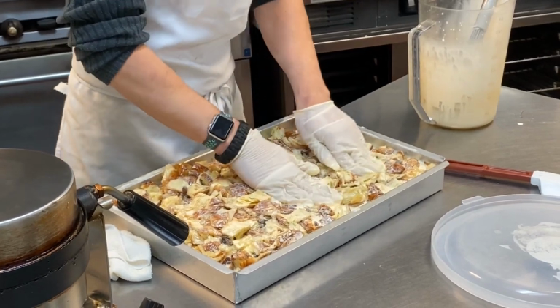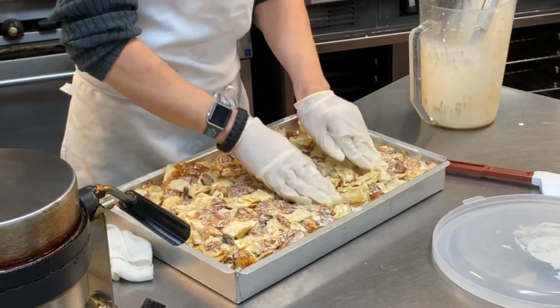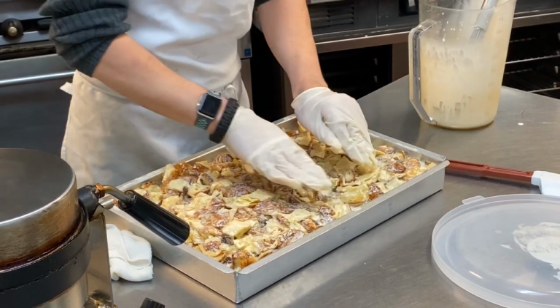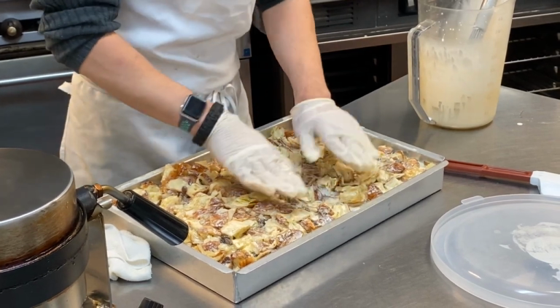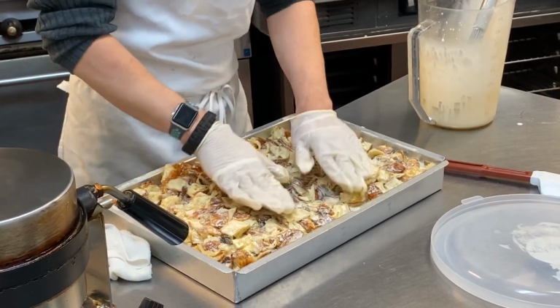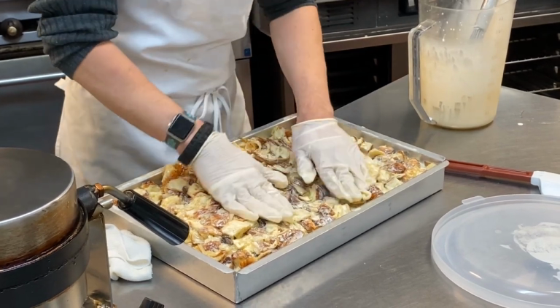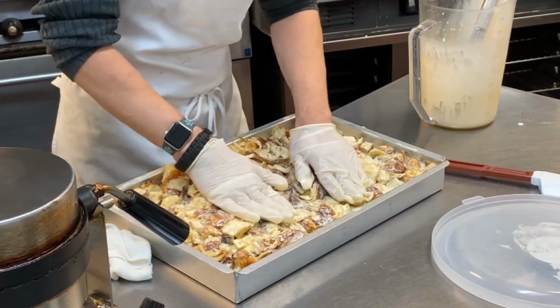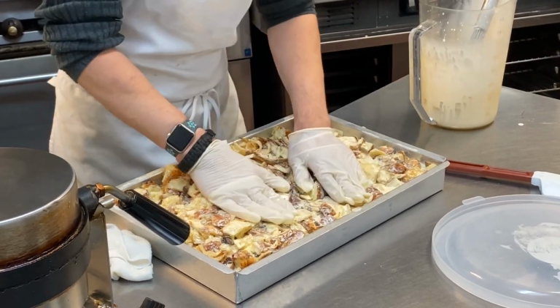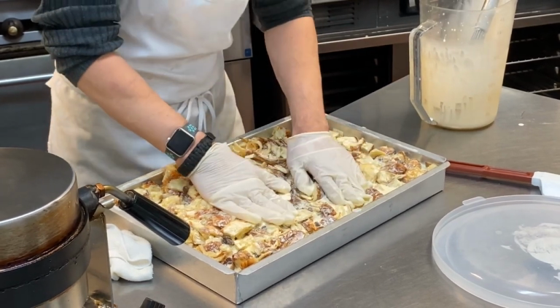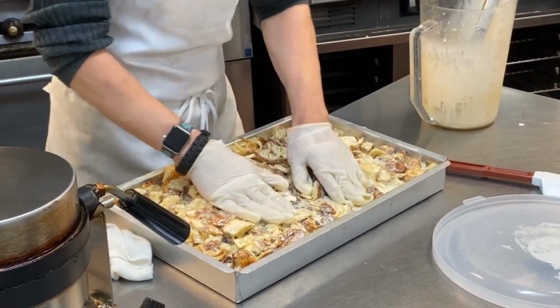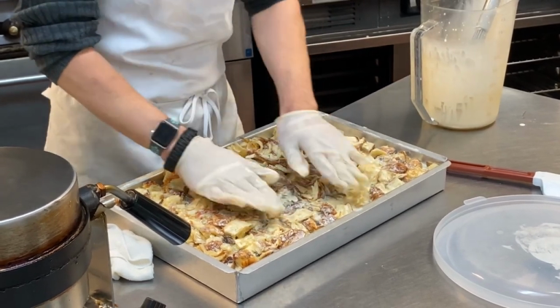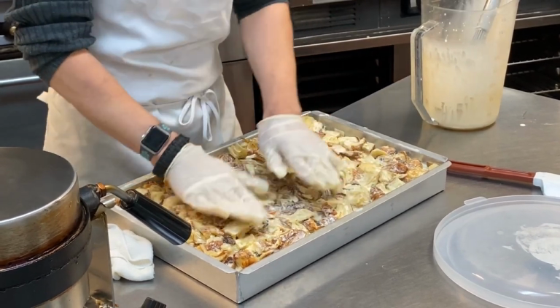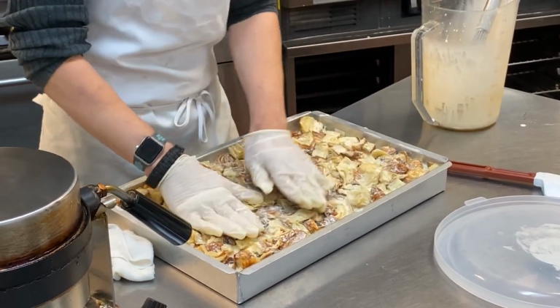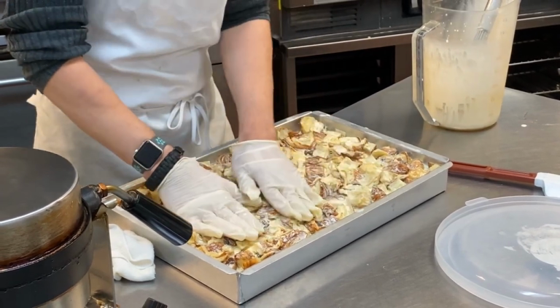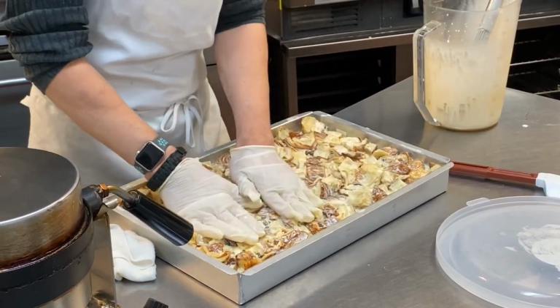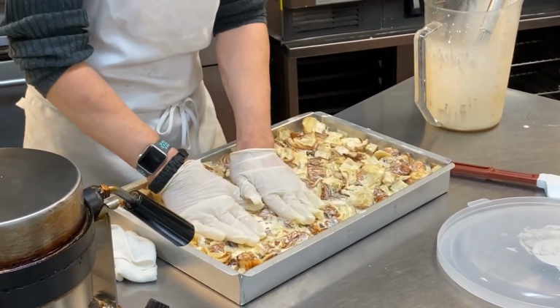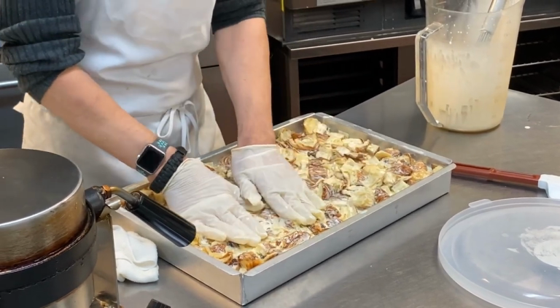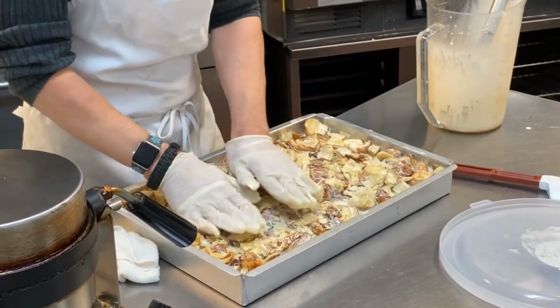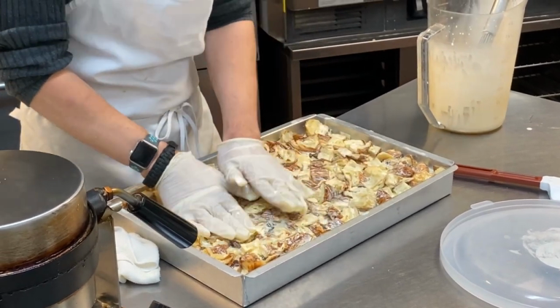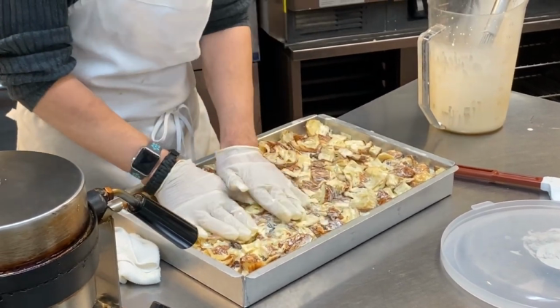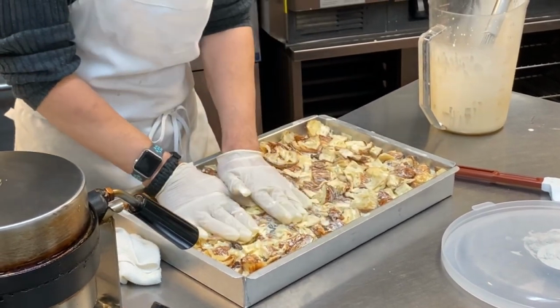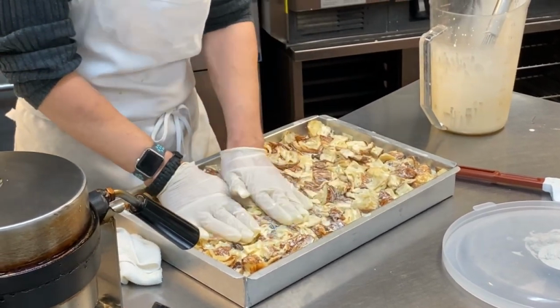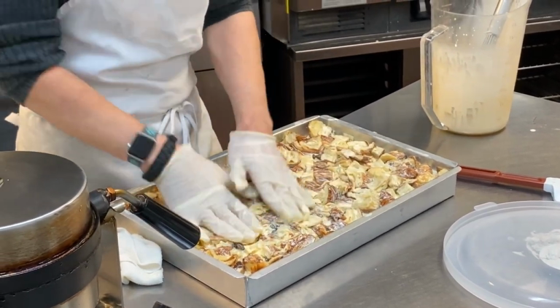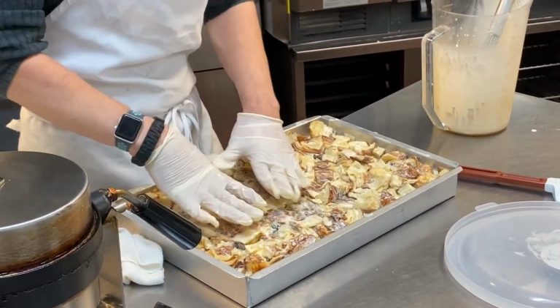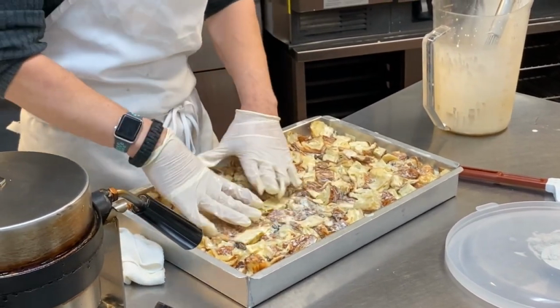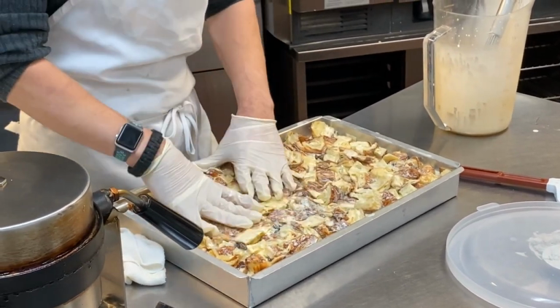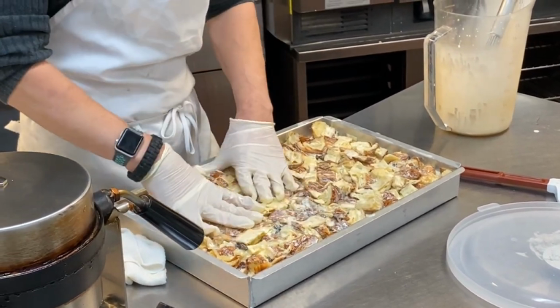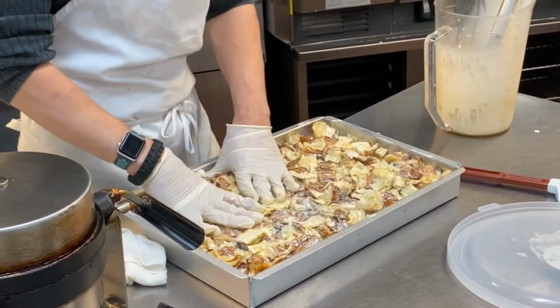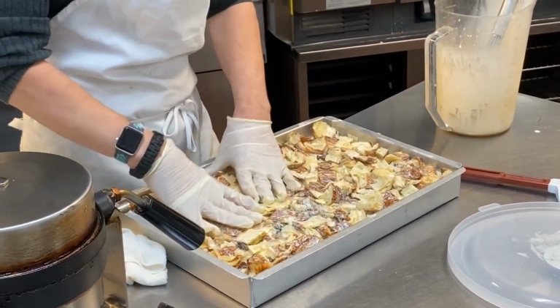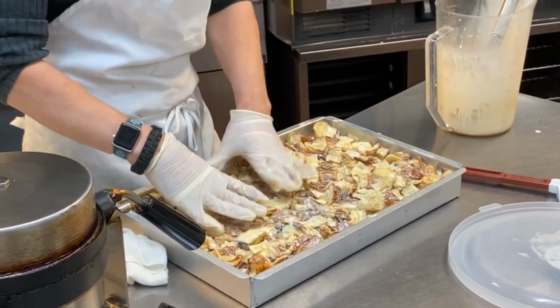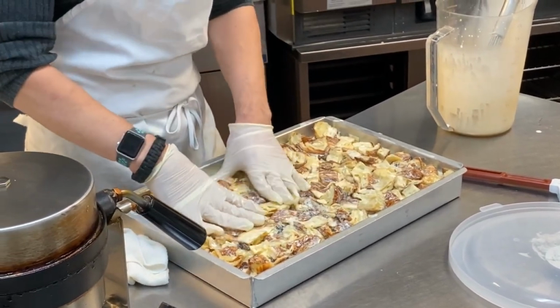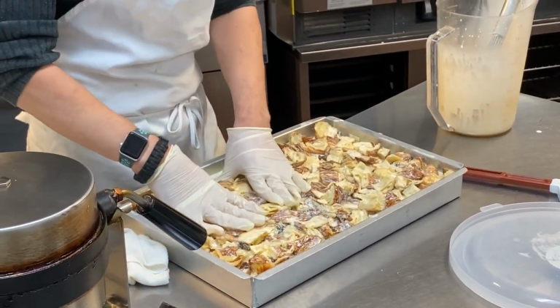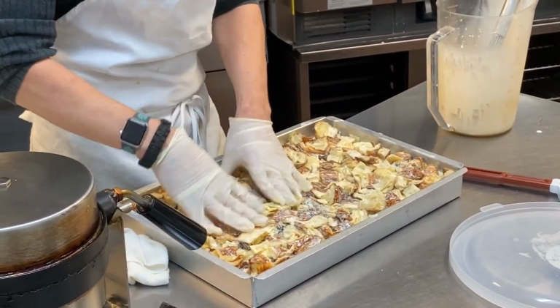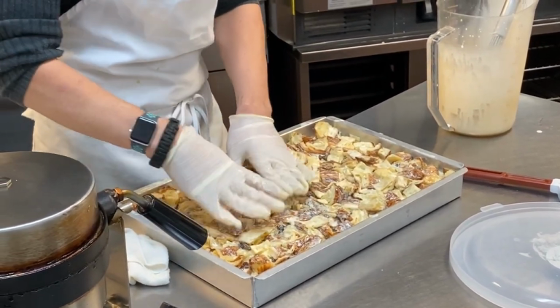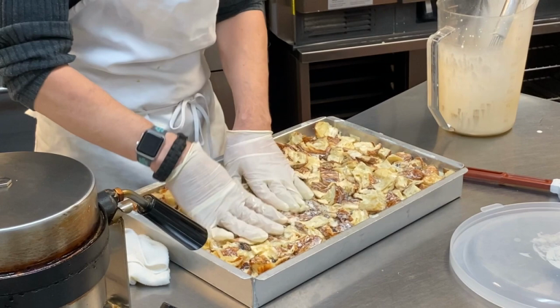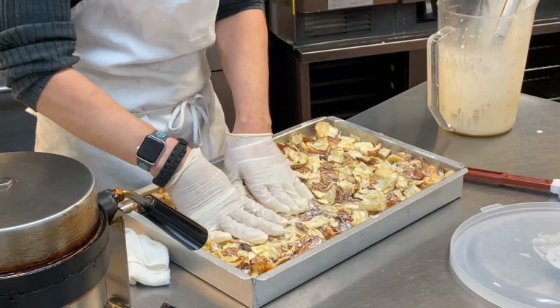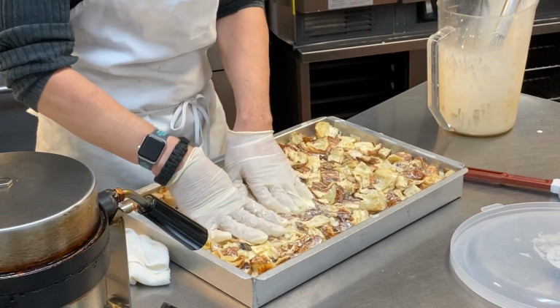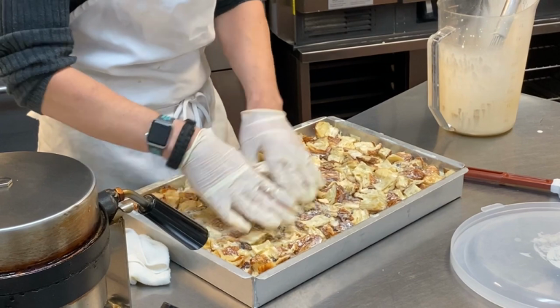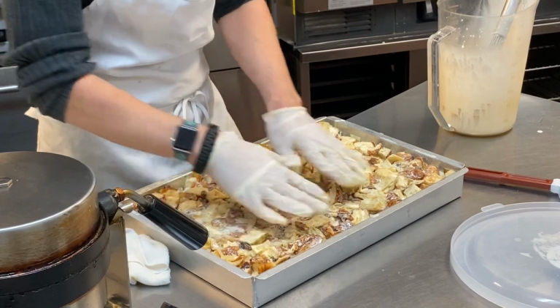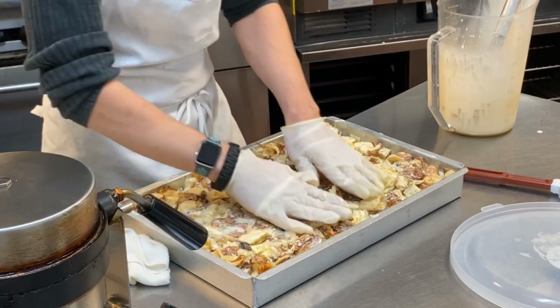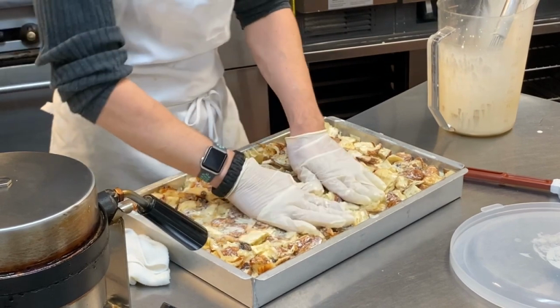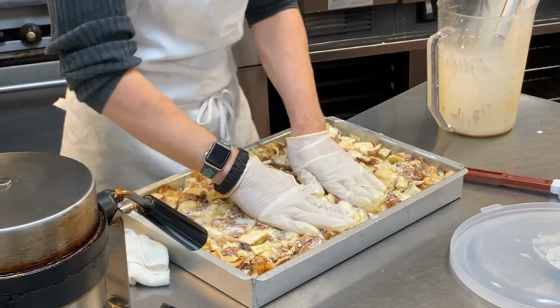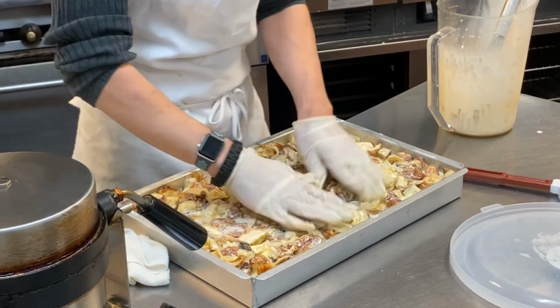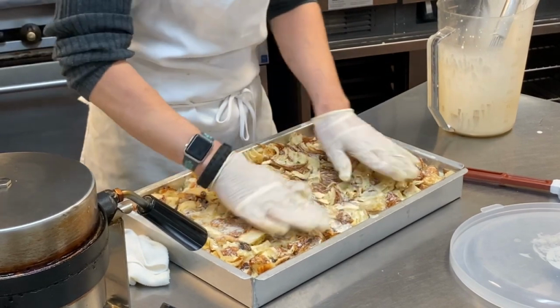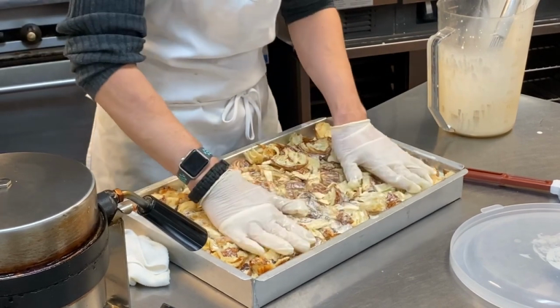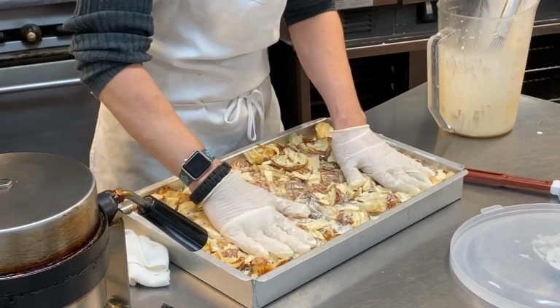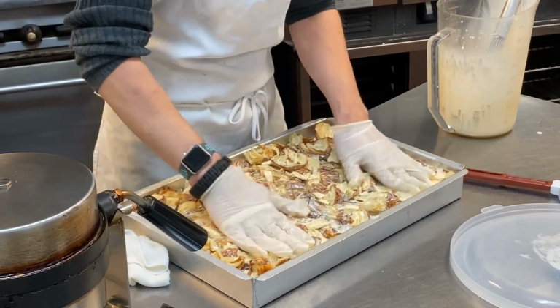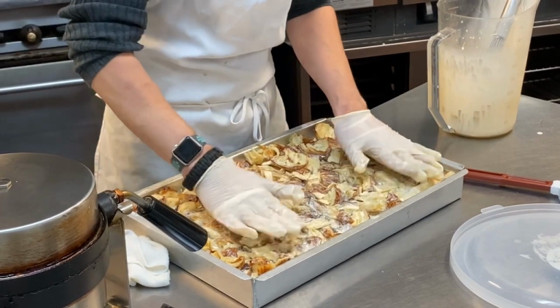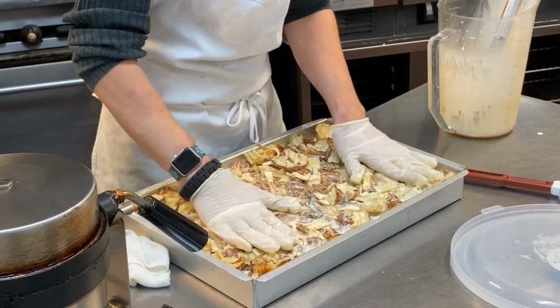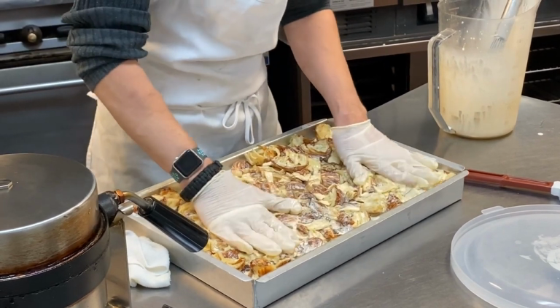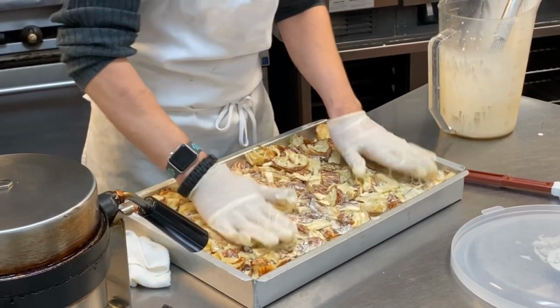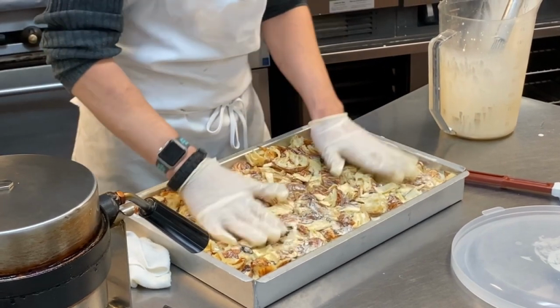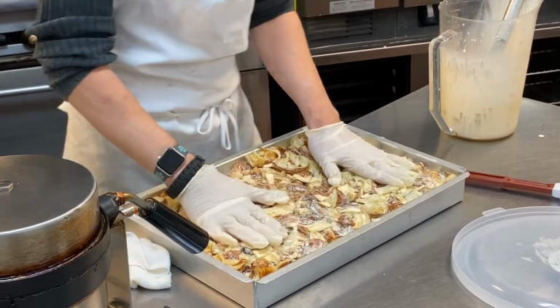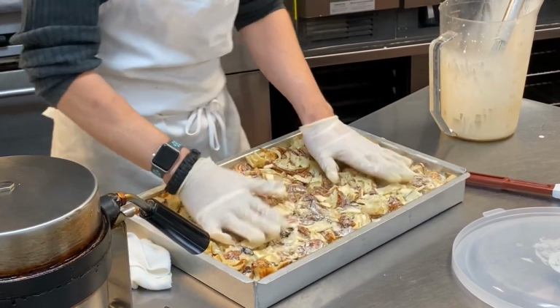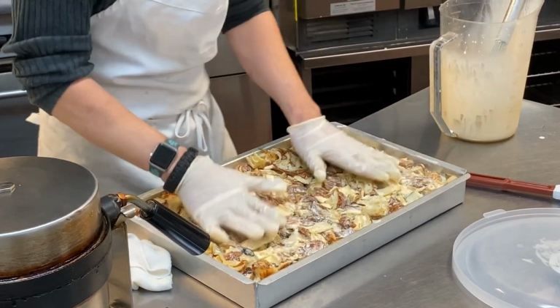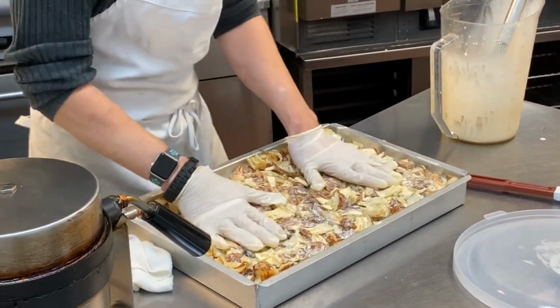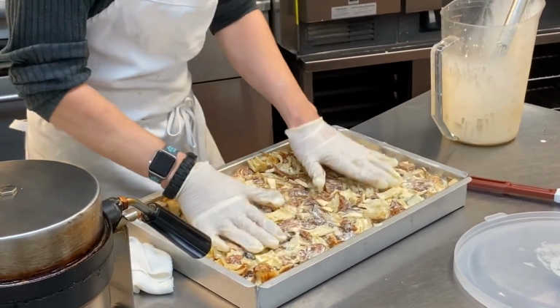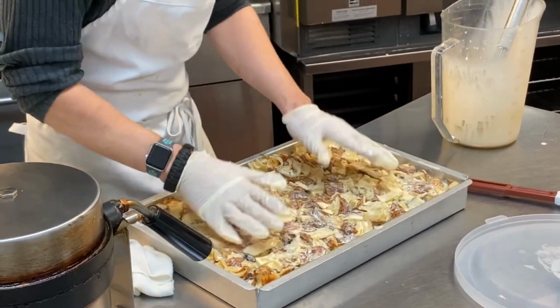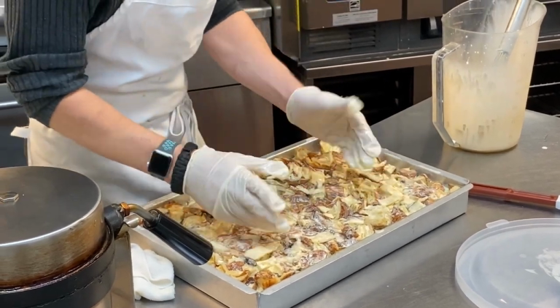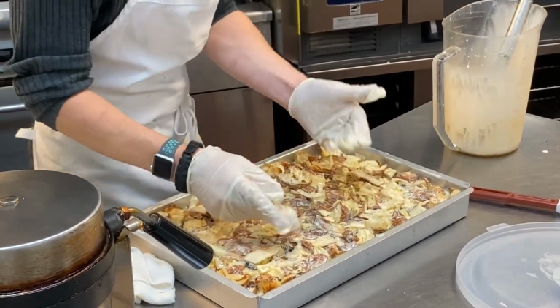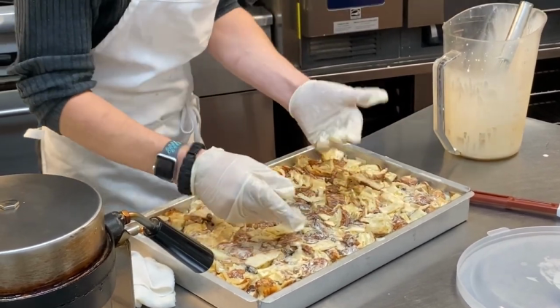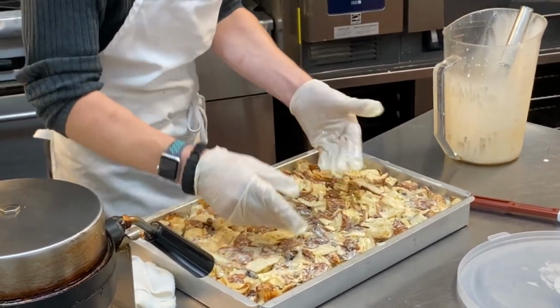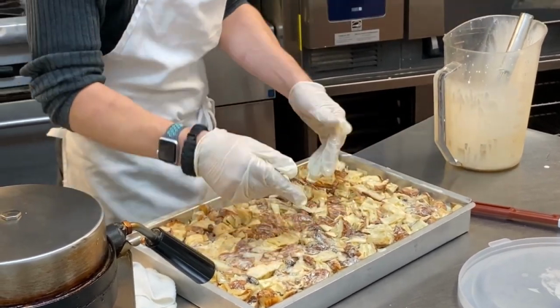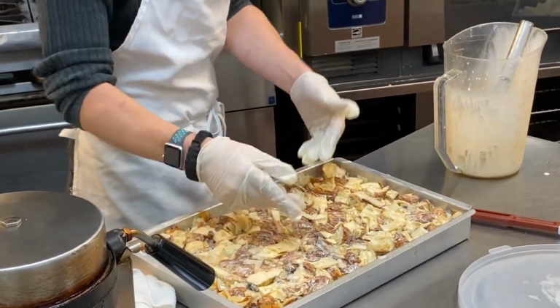And then it's going to sit for like an hour so everything gets absorbed, and then we cook it for an hour.